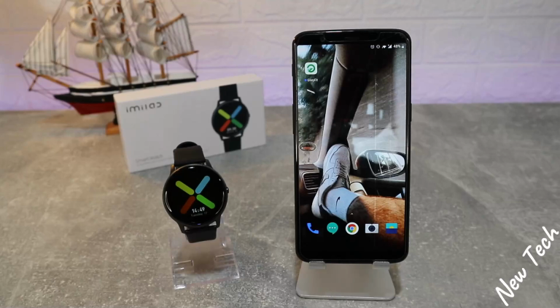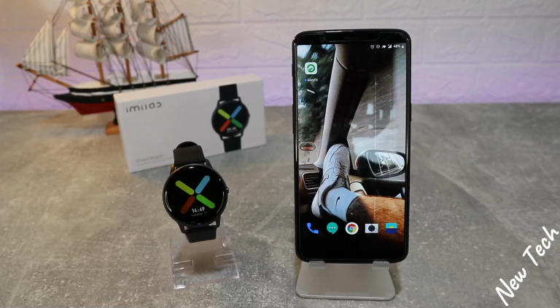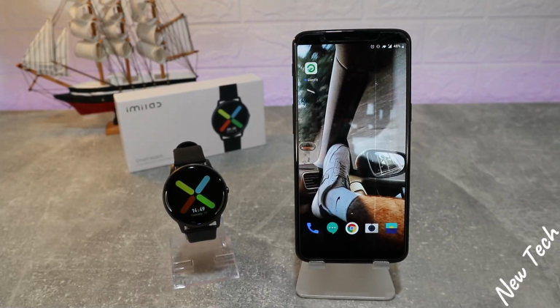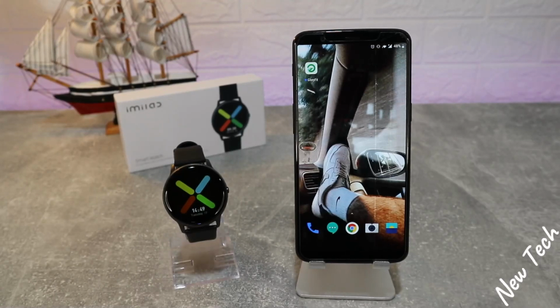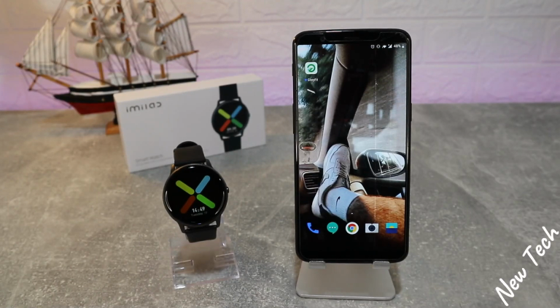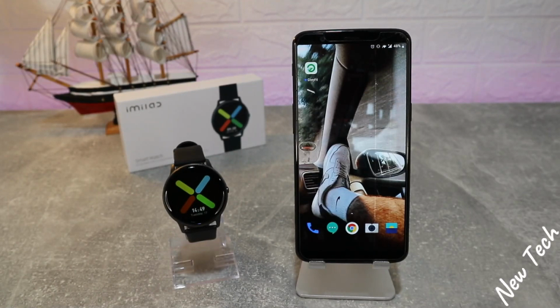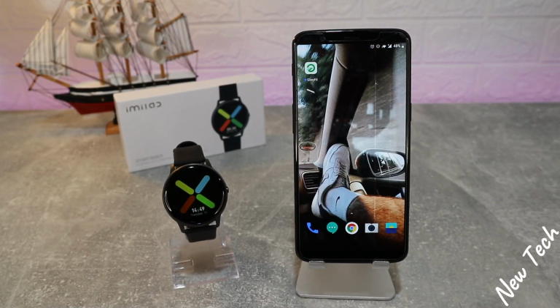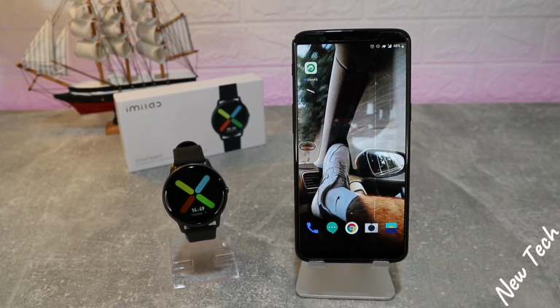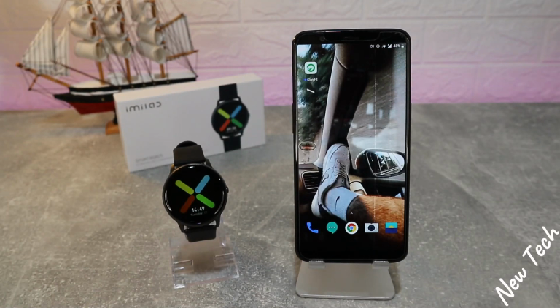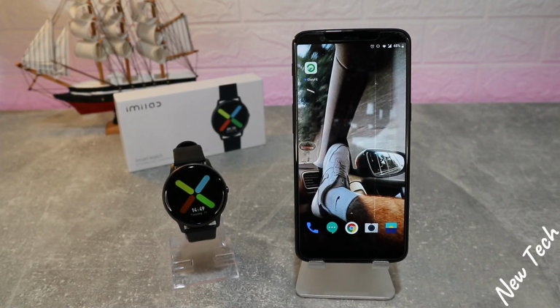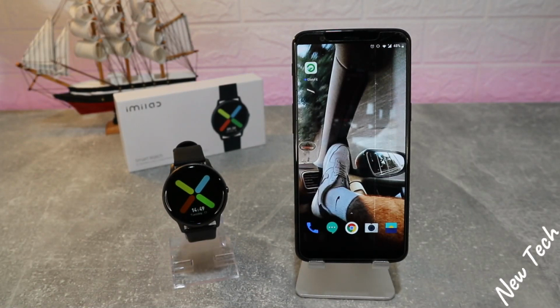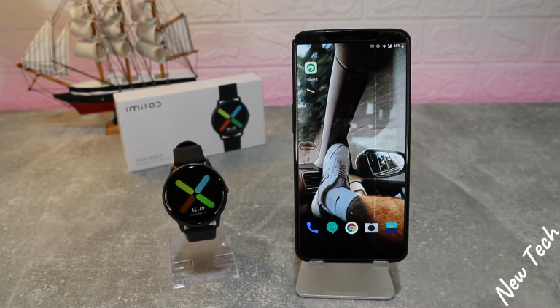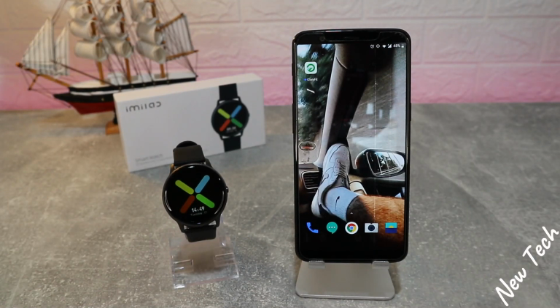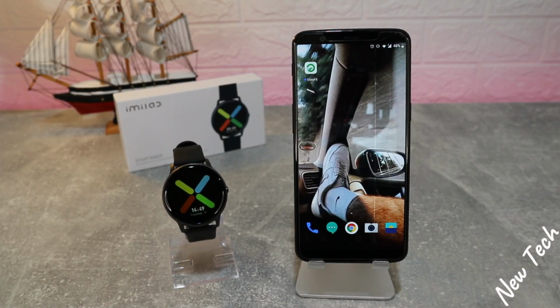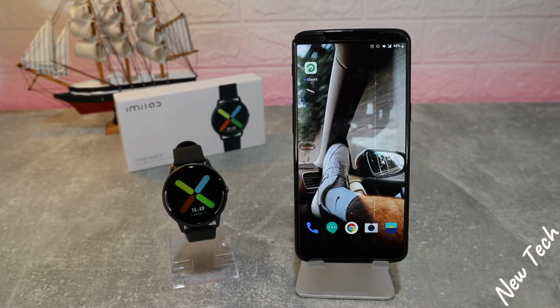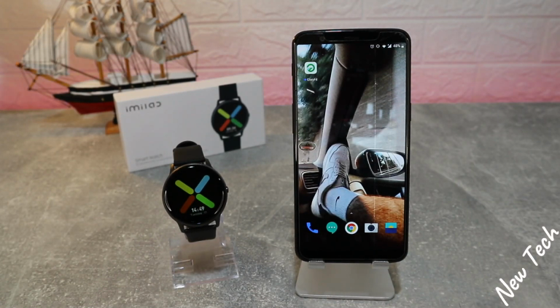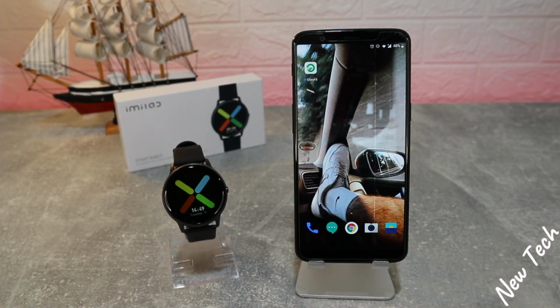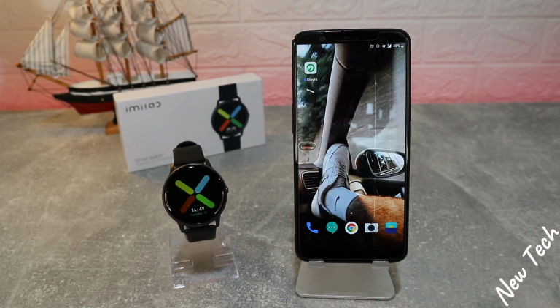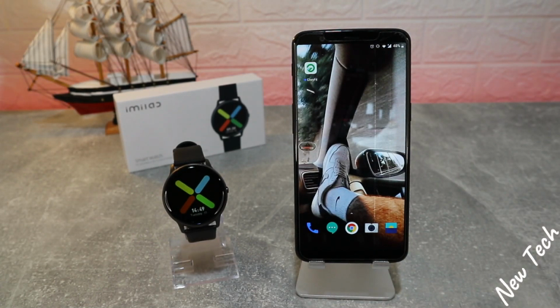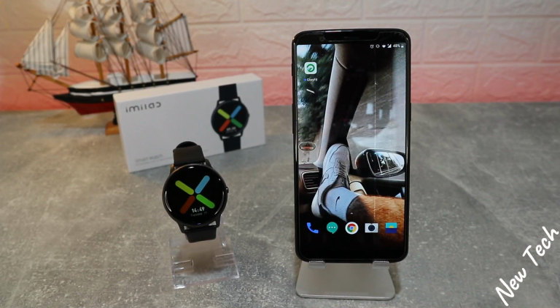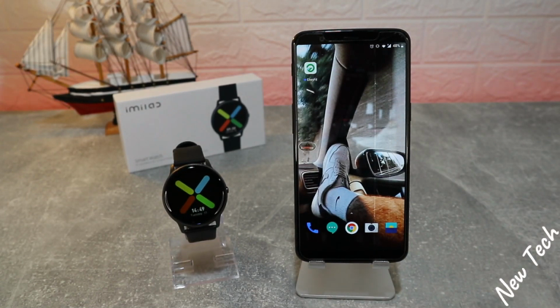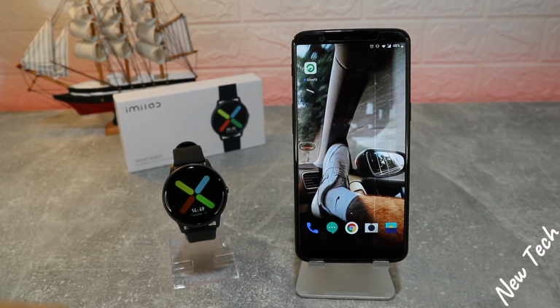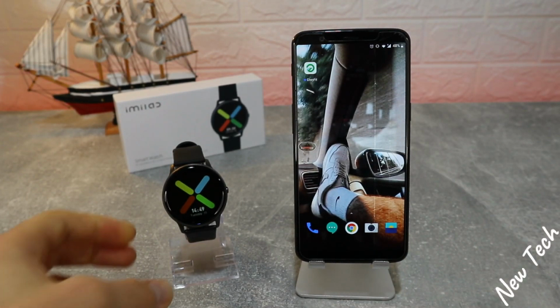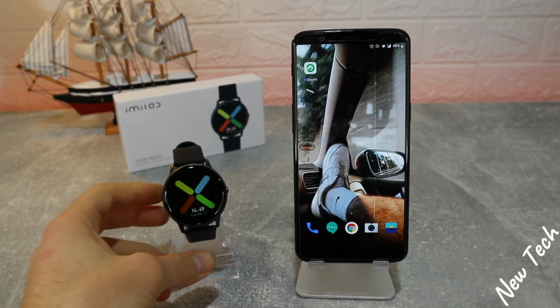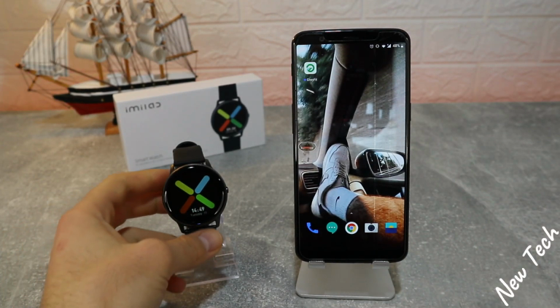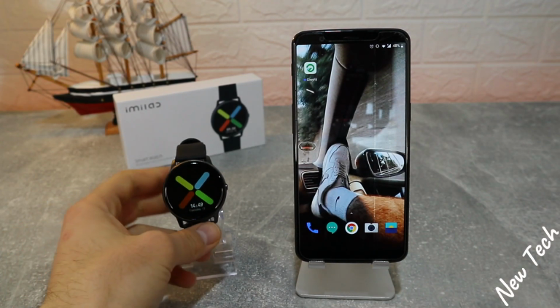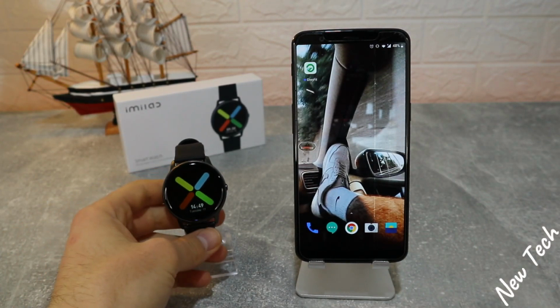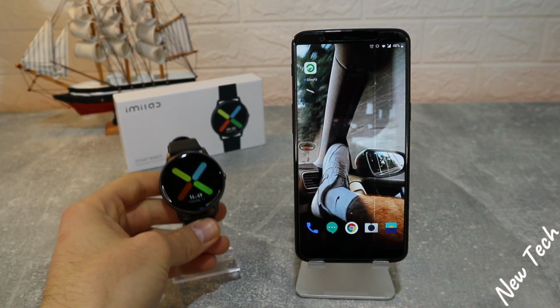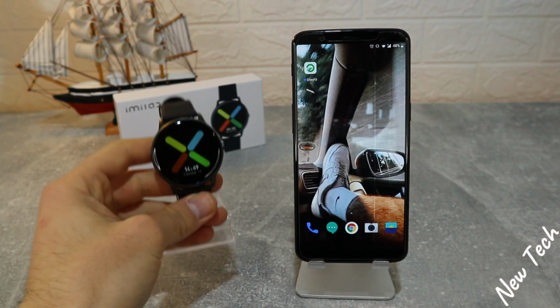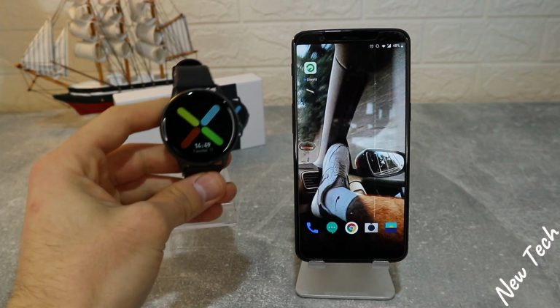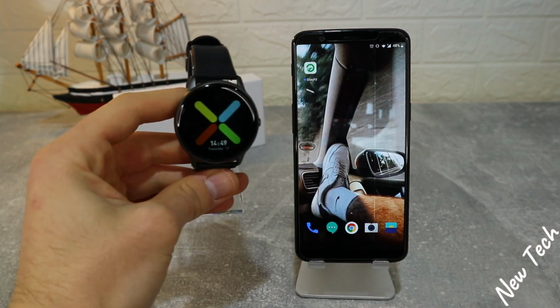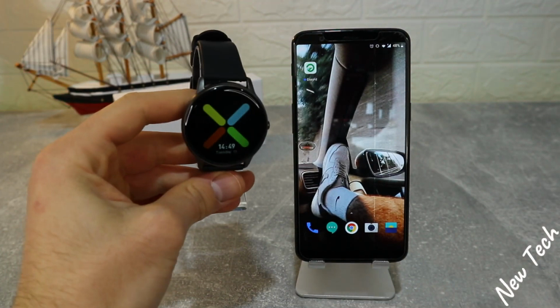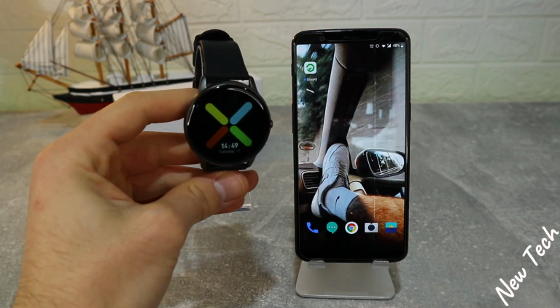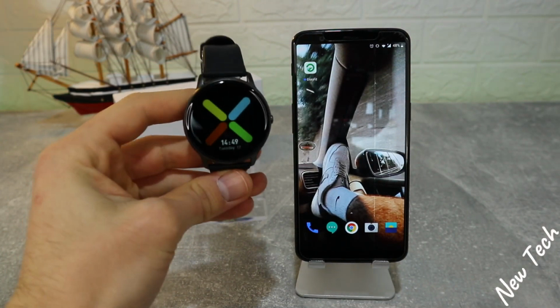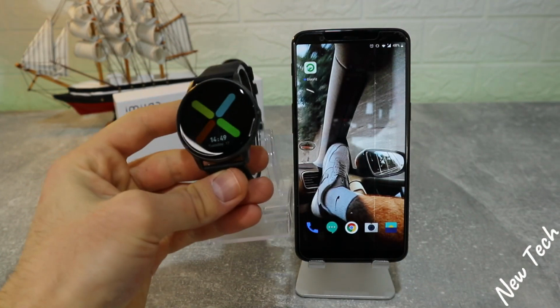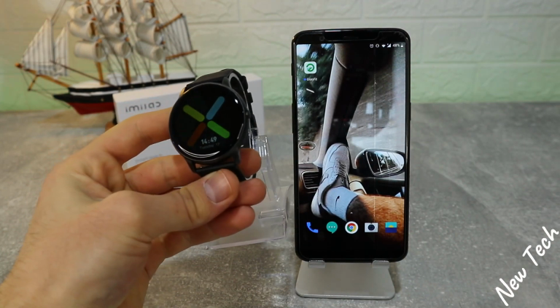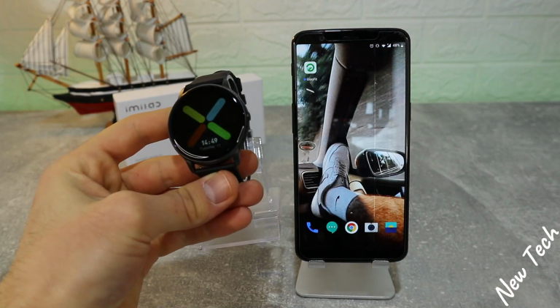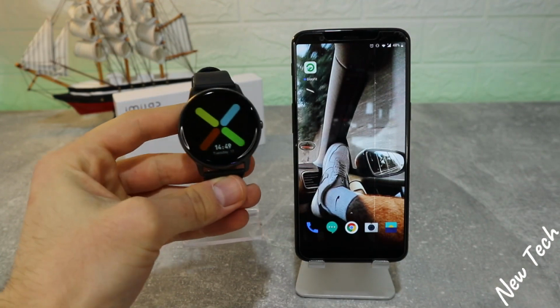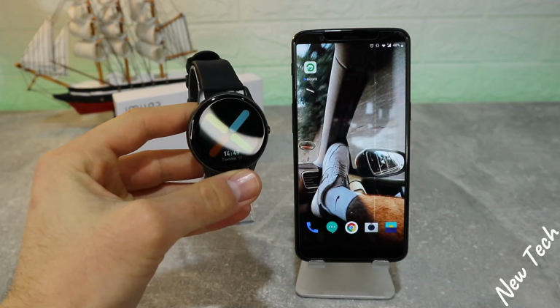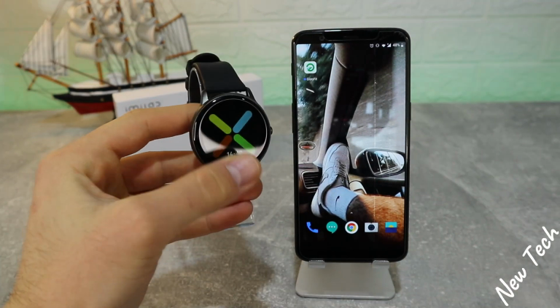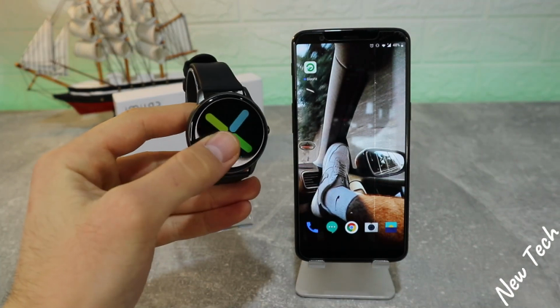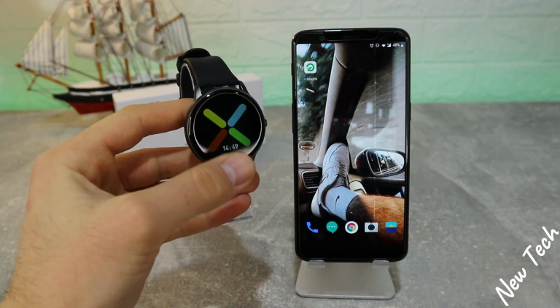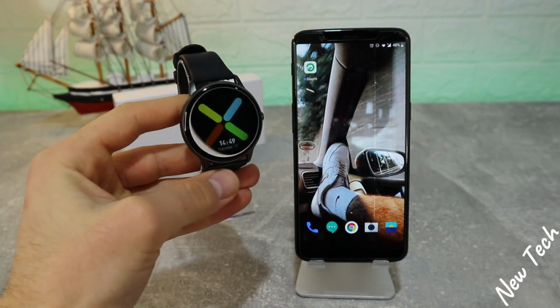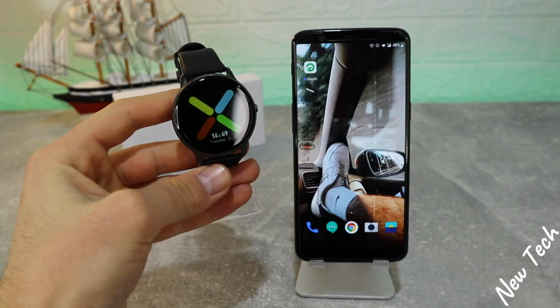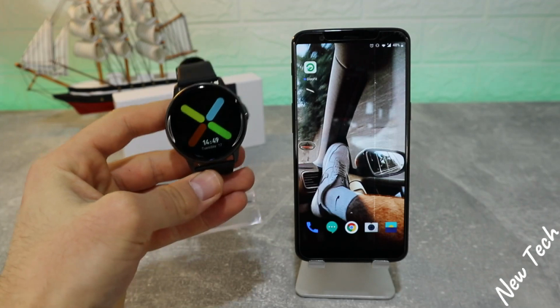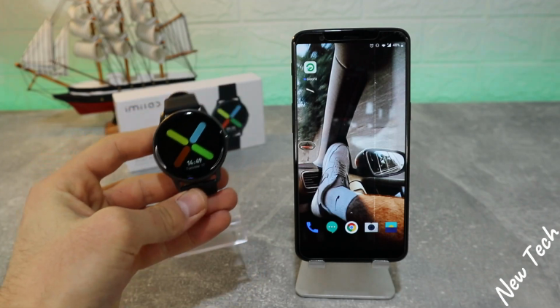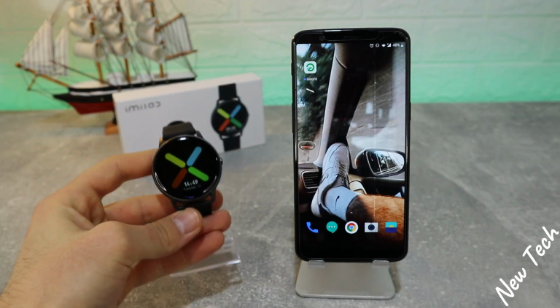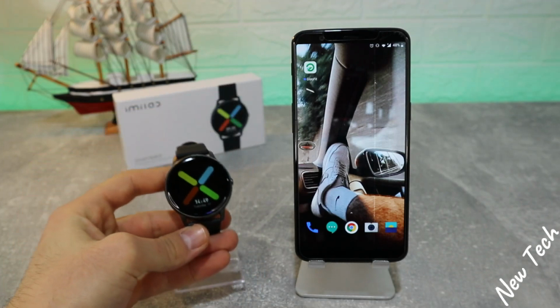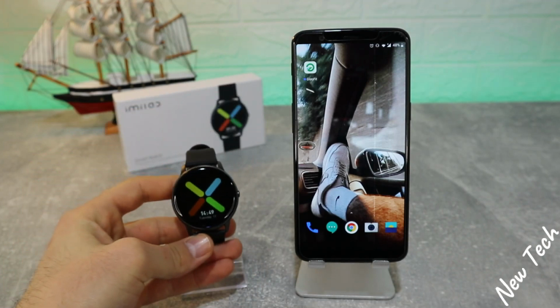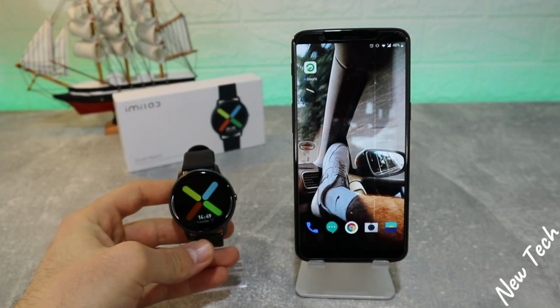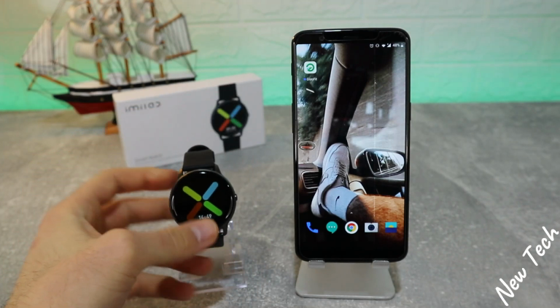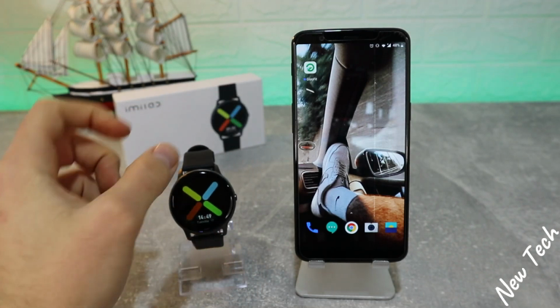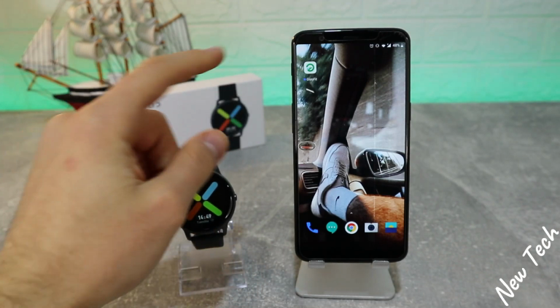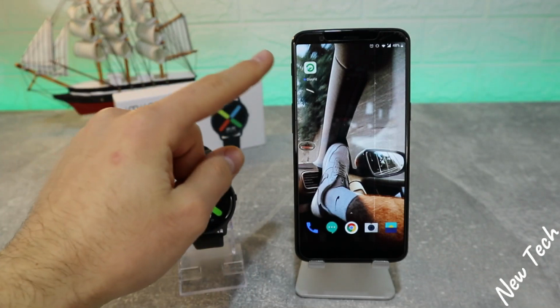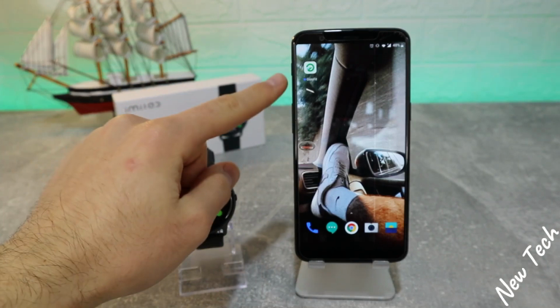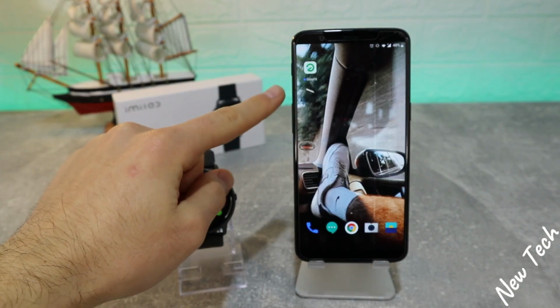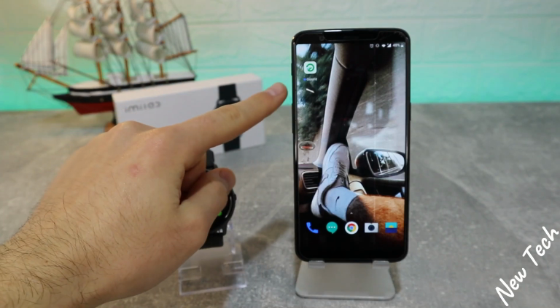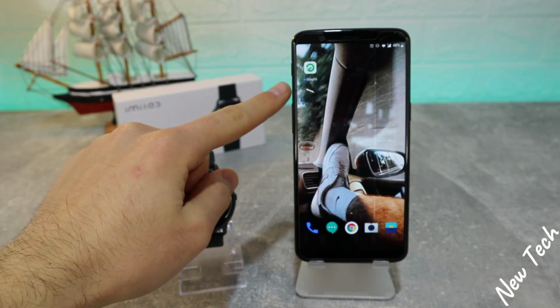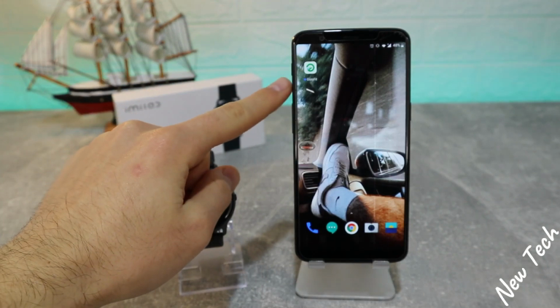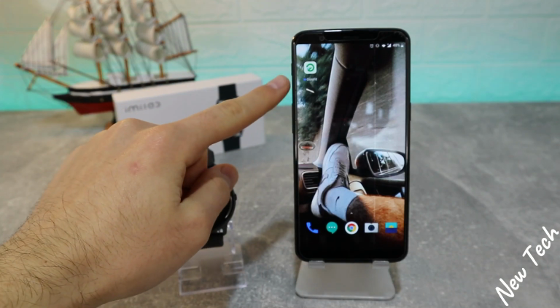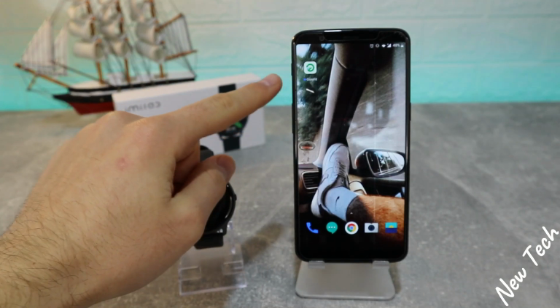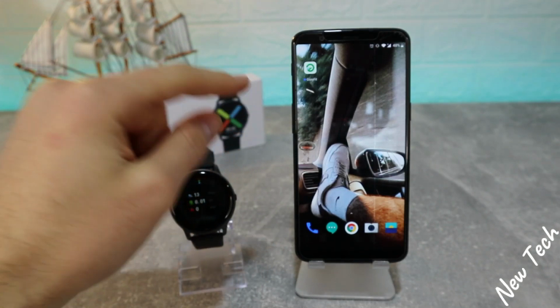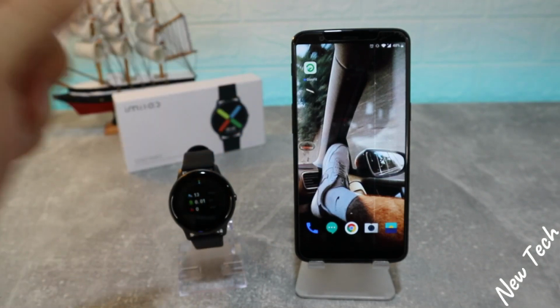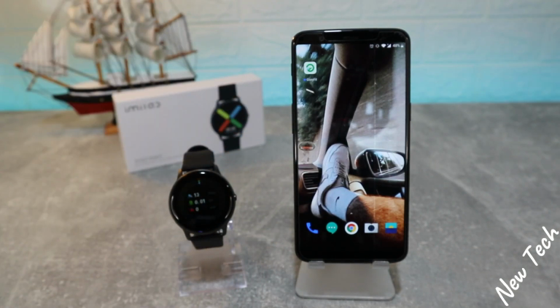Hello everyone and welcome back to New Tech Today. We're going to show you how to connect your Xiaomi Amazfit Key W66 with Android.